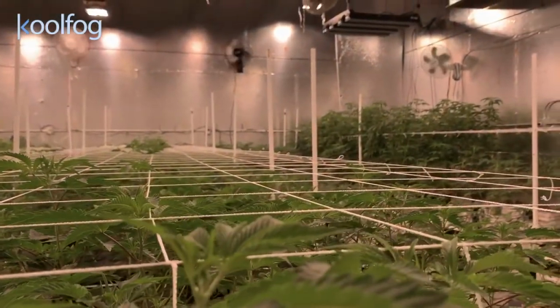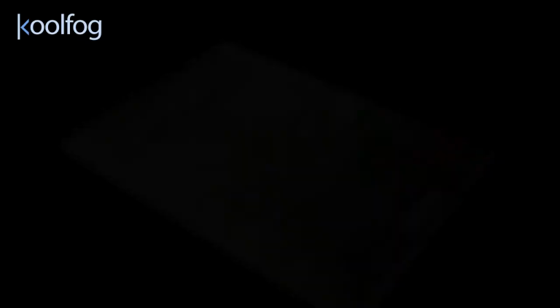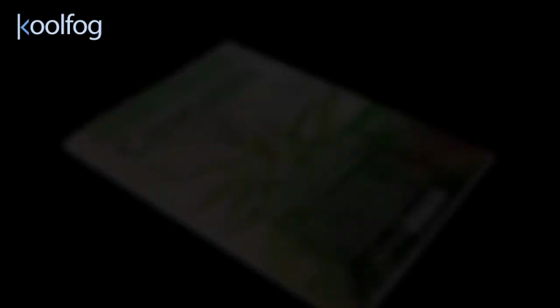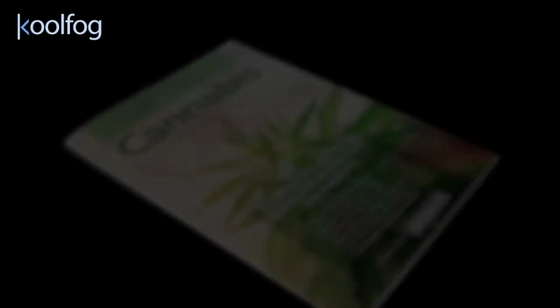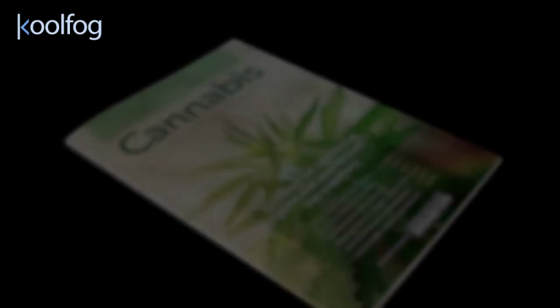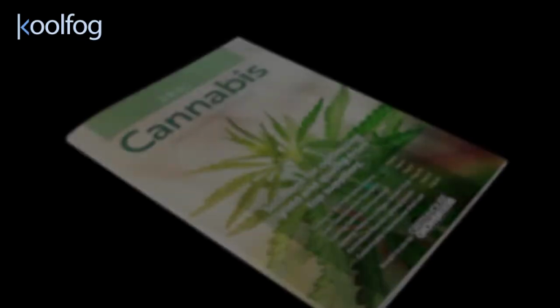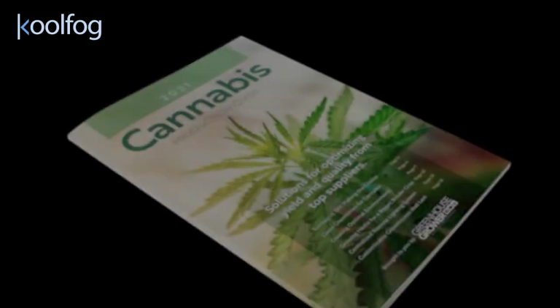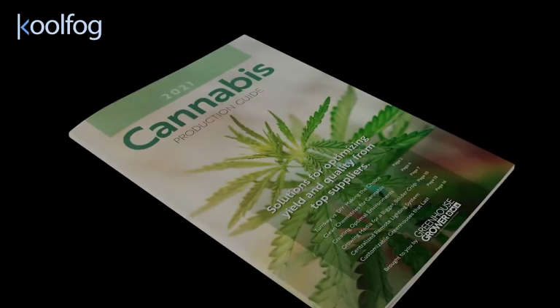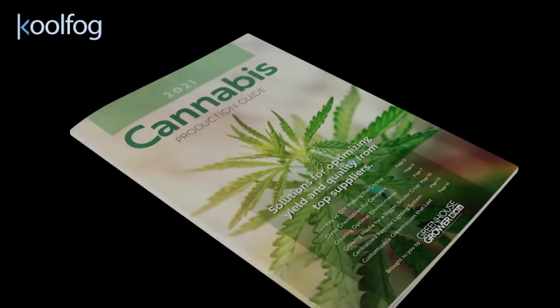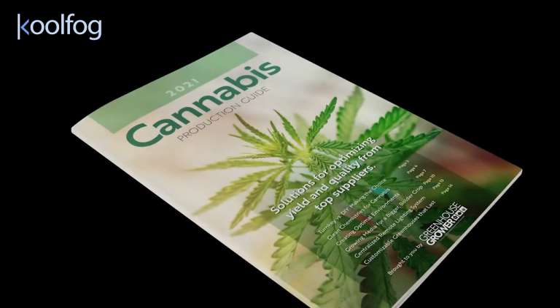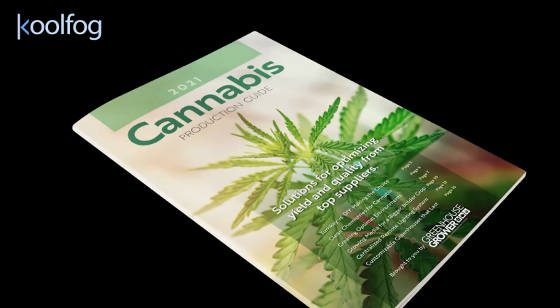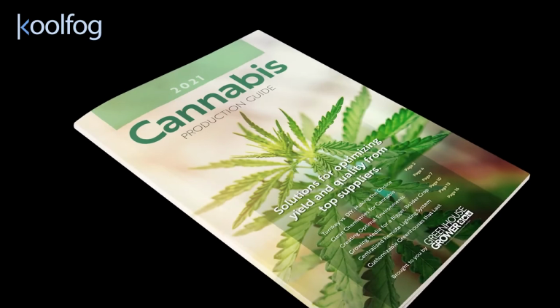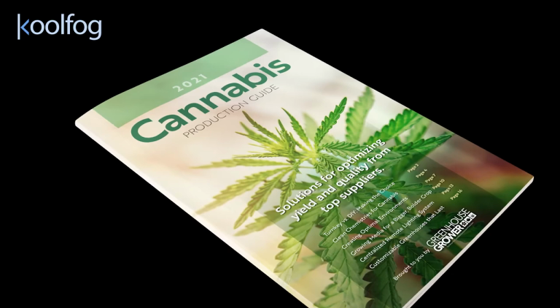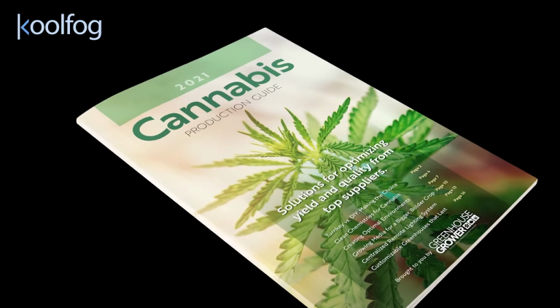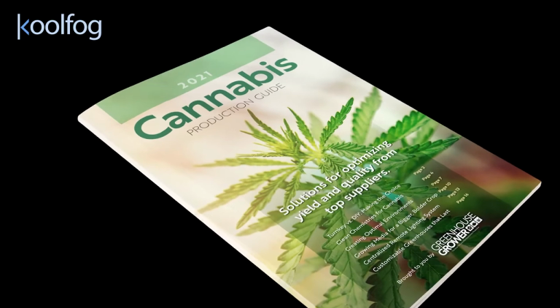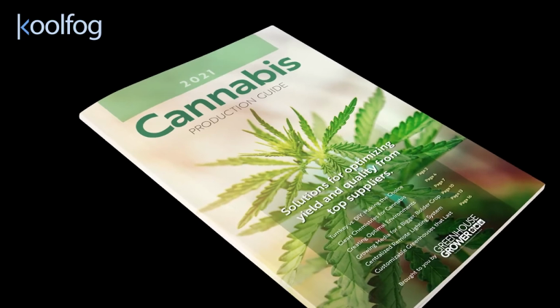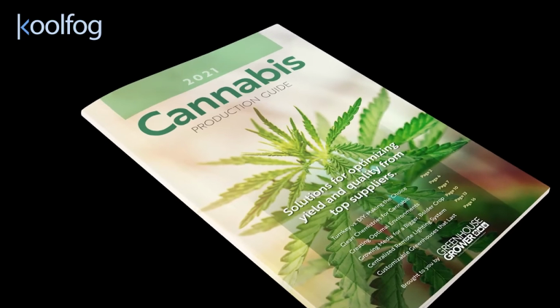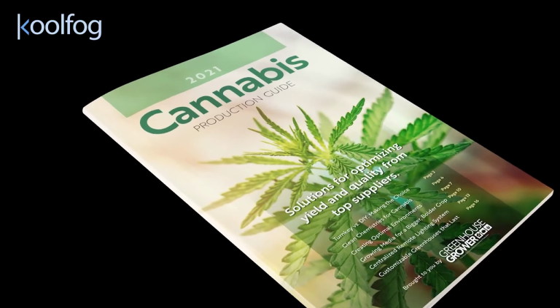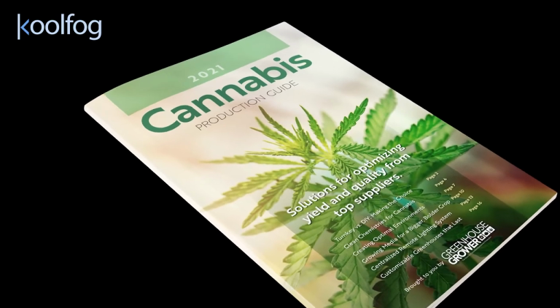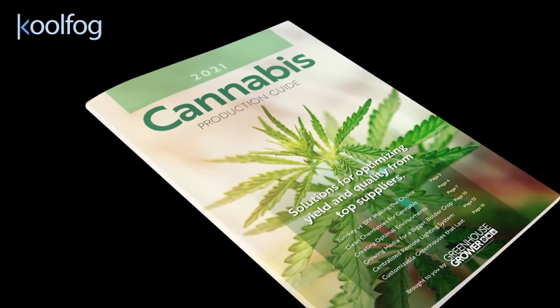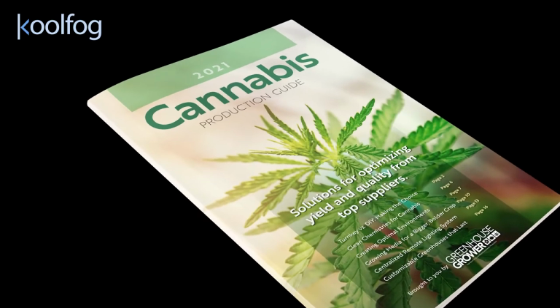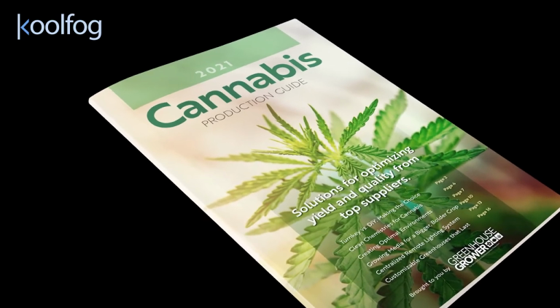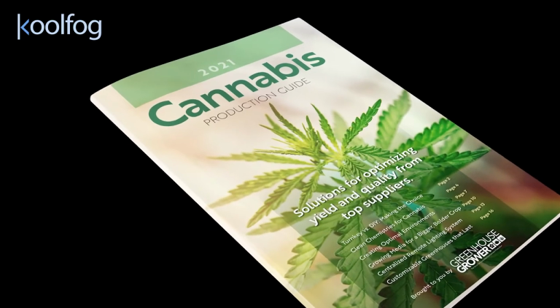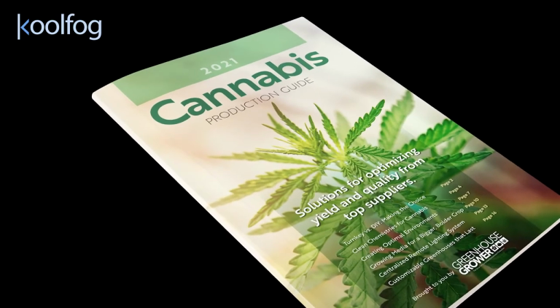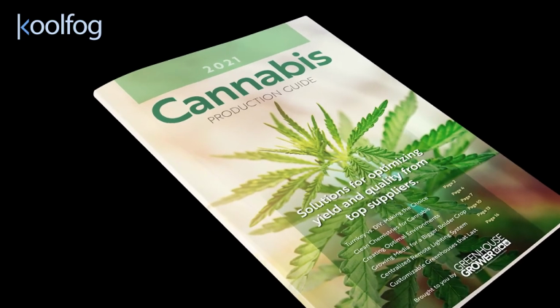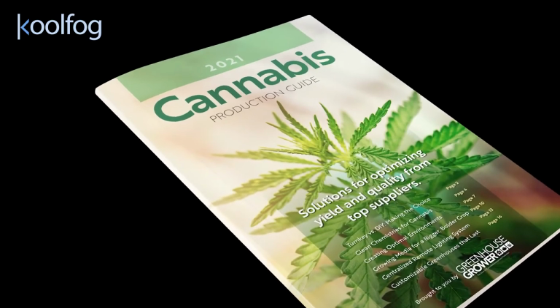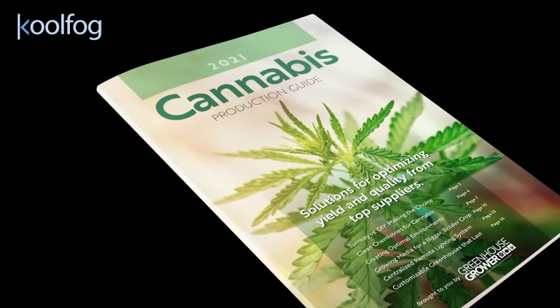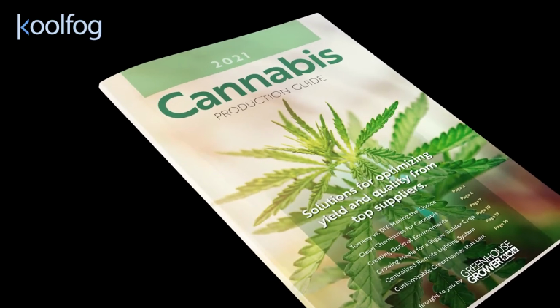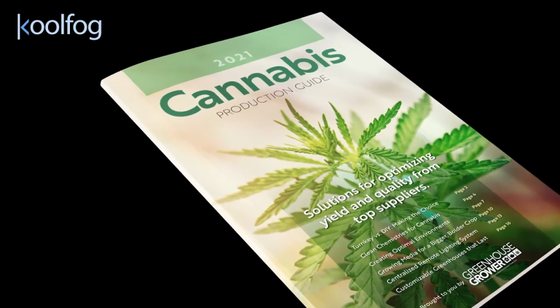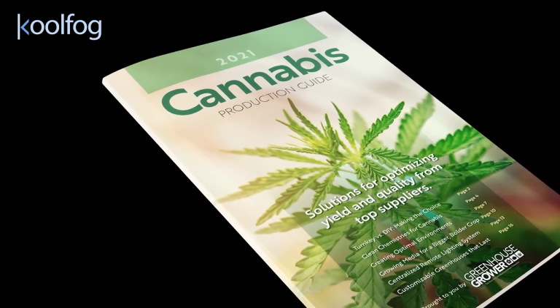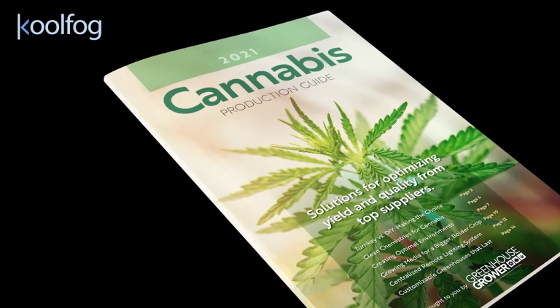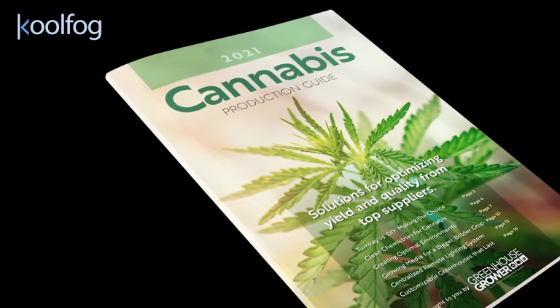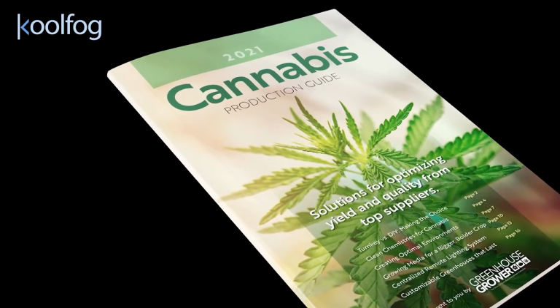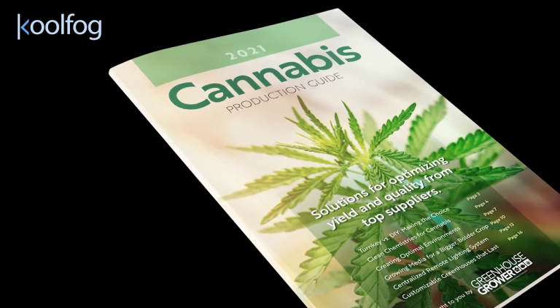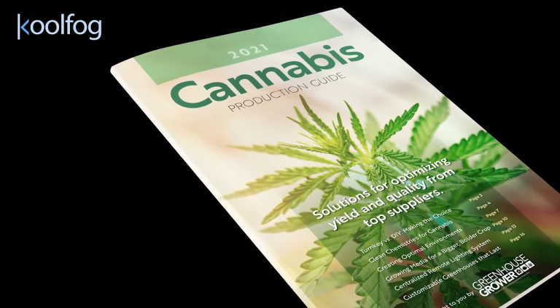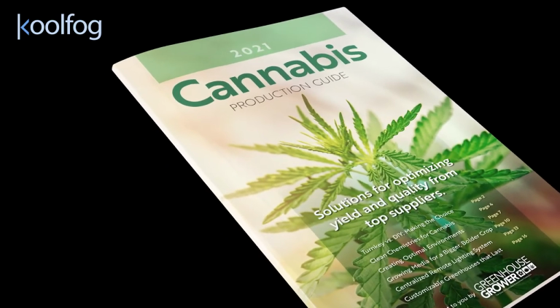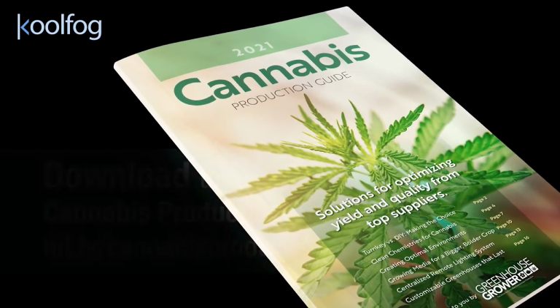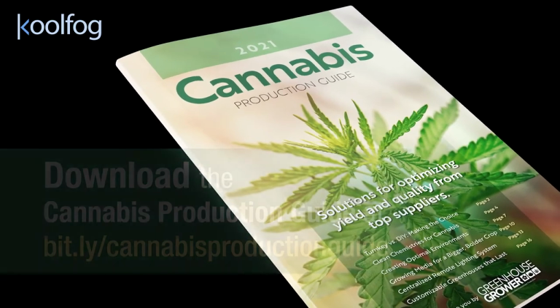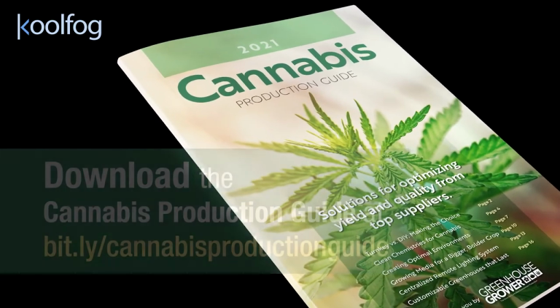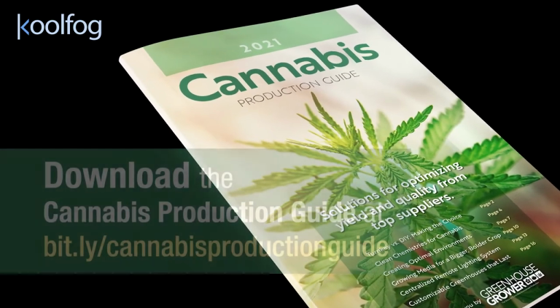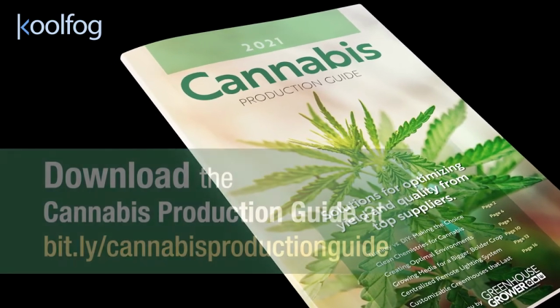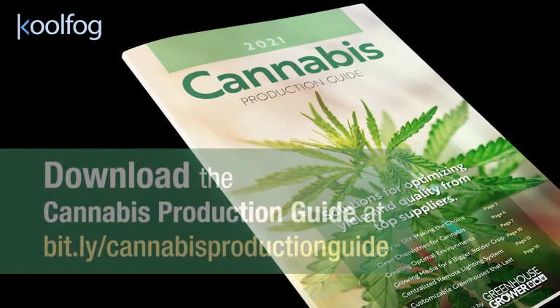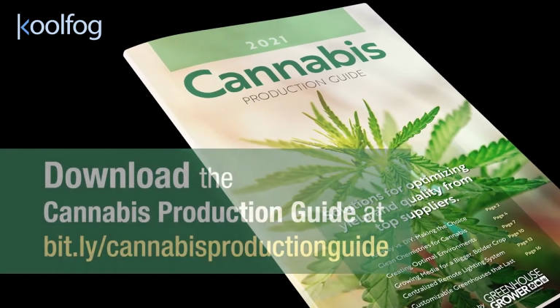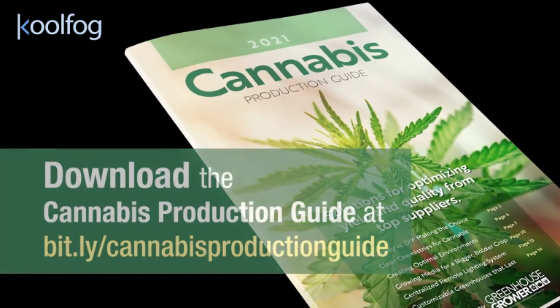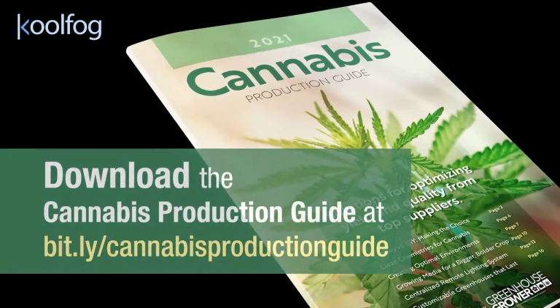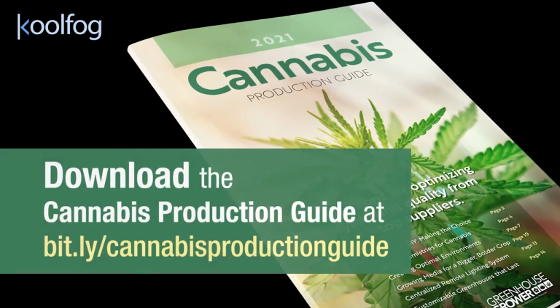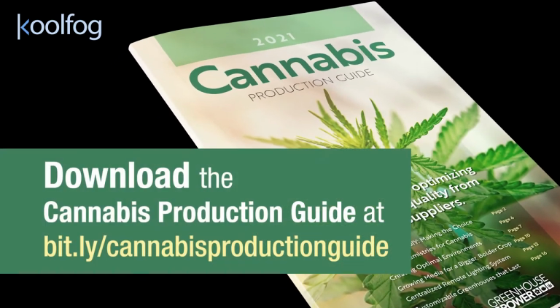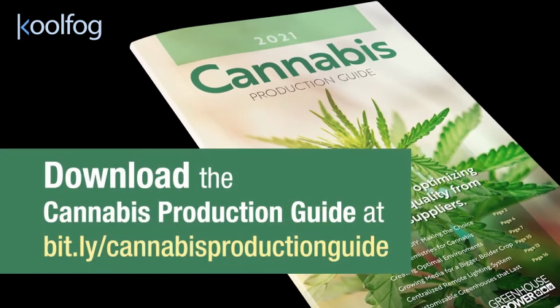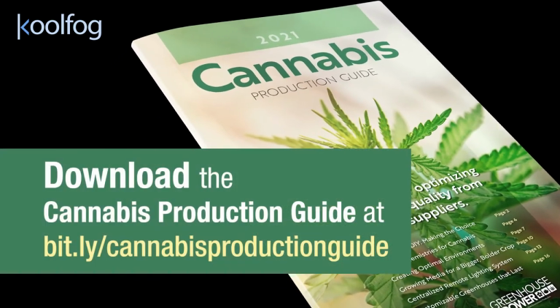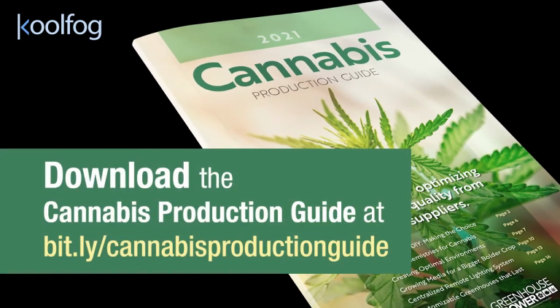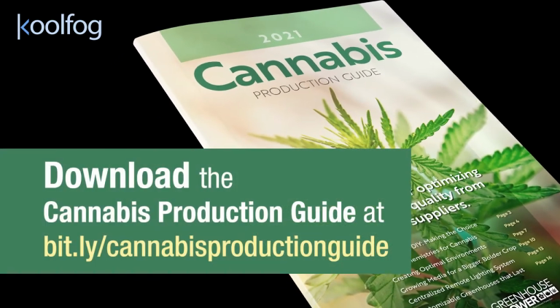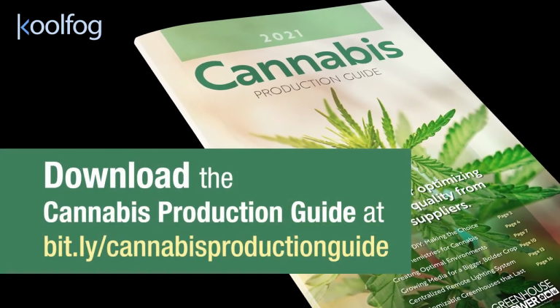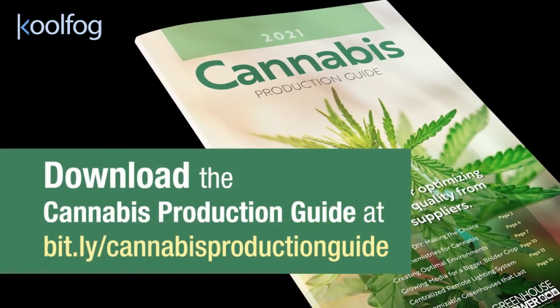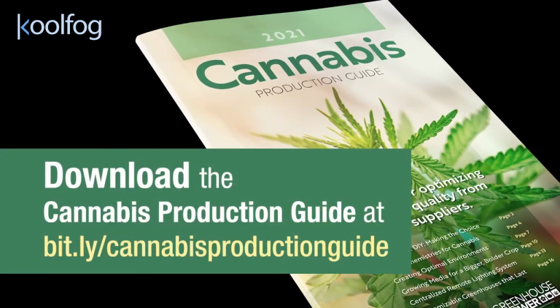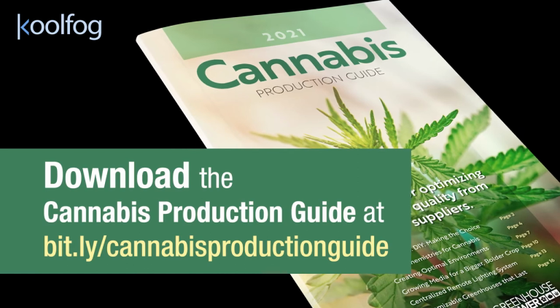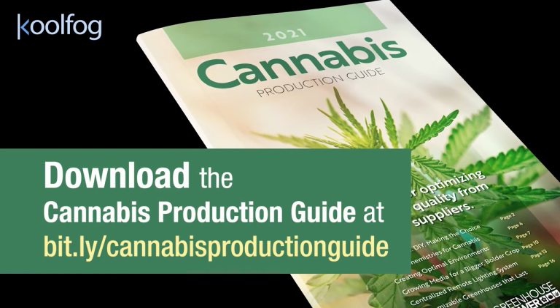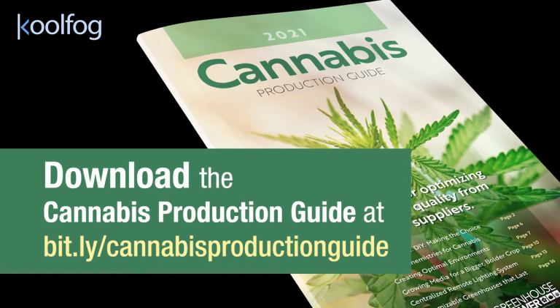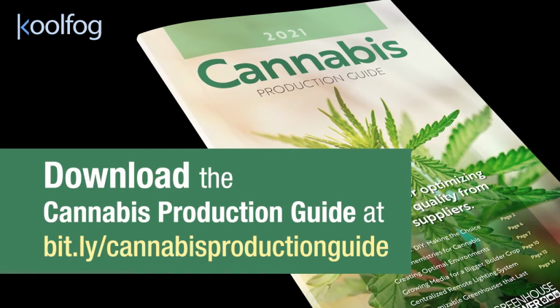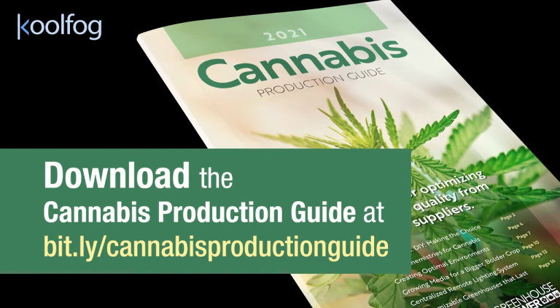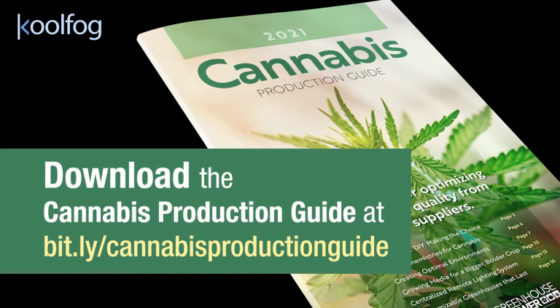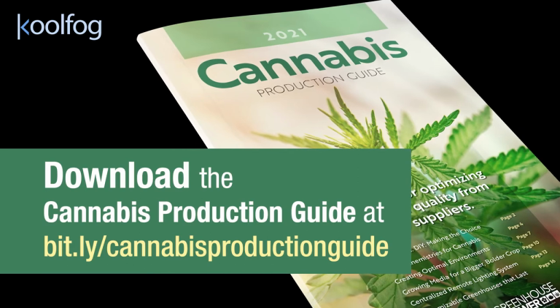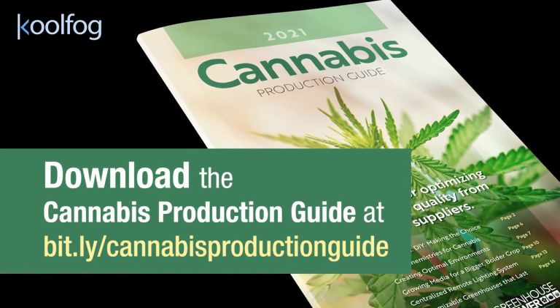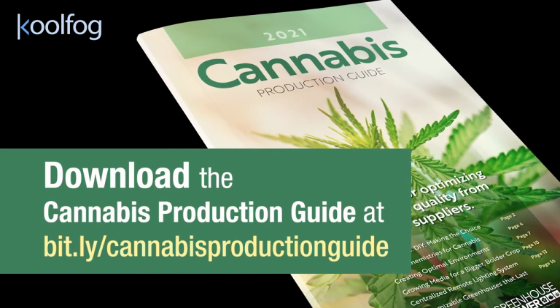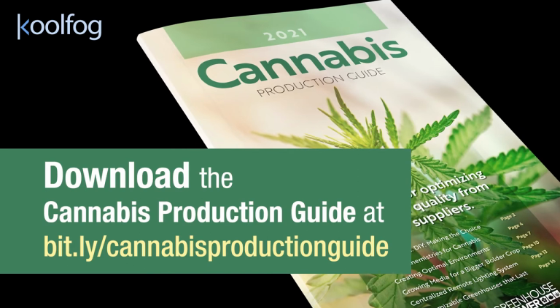To learn more about the solutions that will best serve your cannabis growing operation, download the 2021 Cannabis Production Guide today.